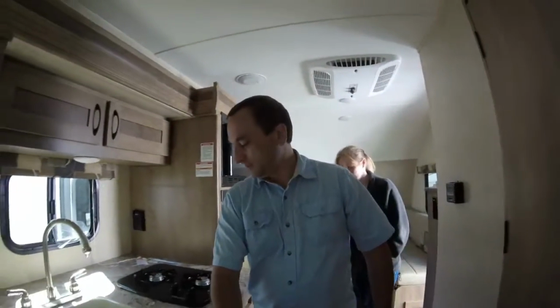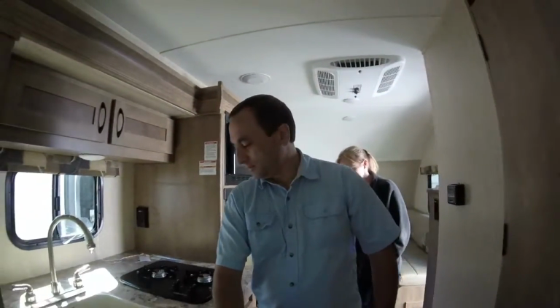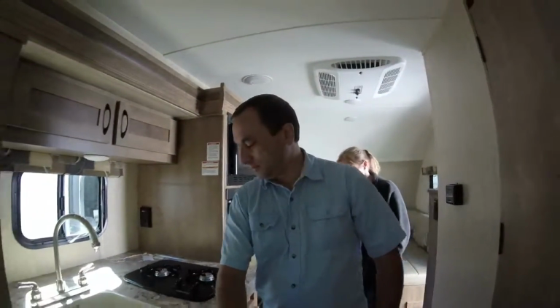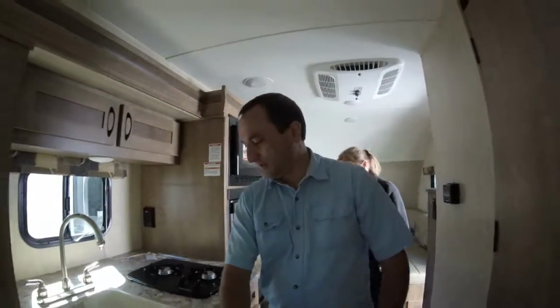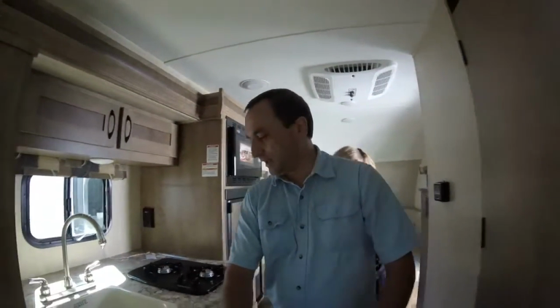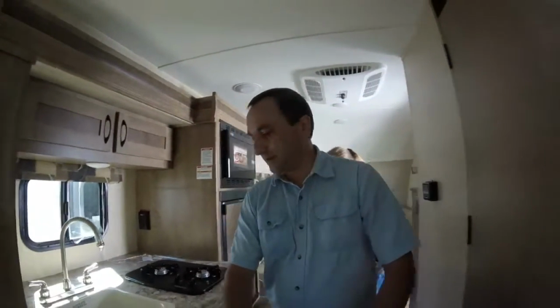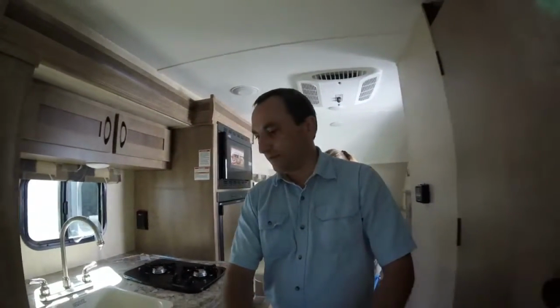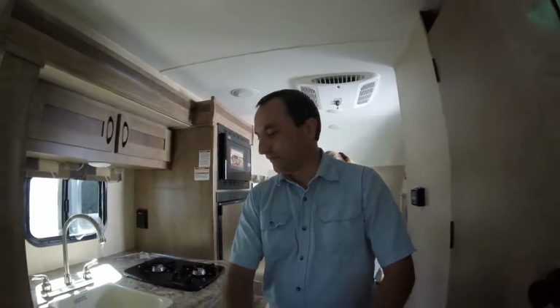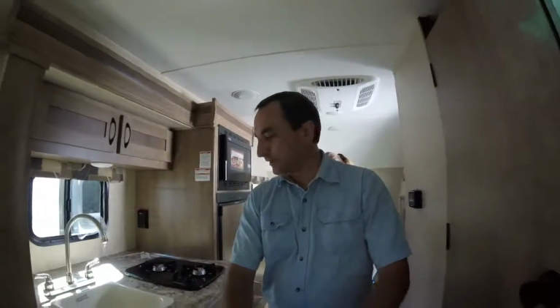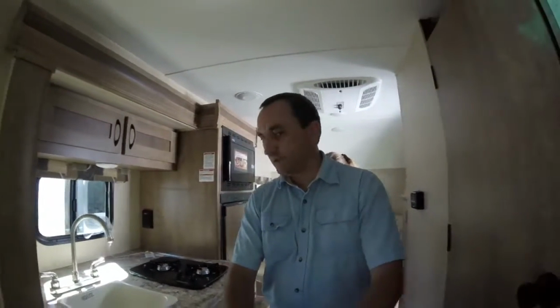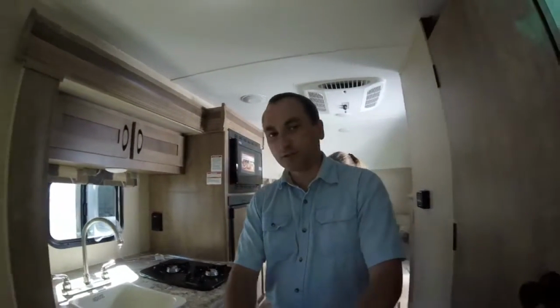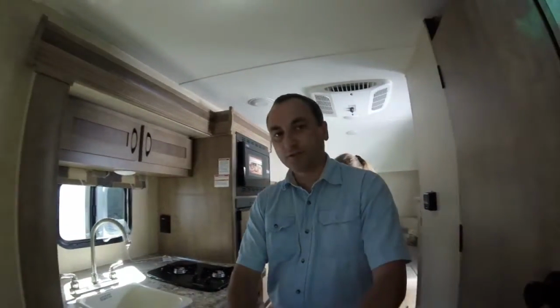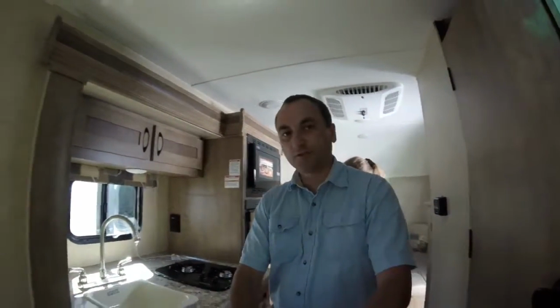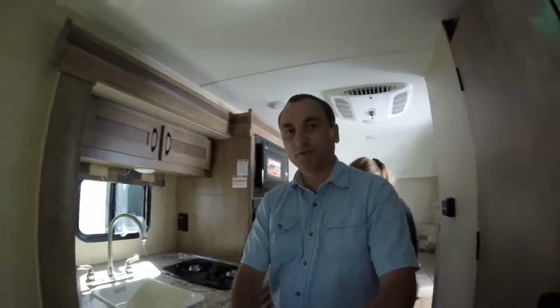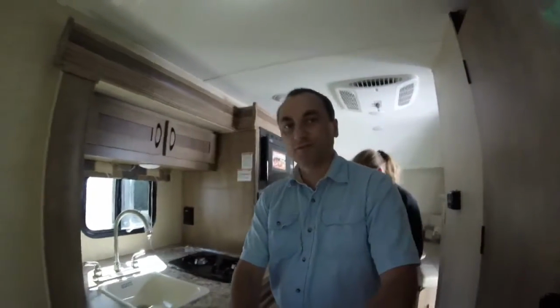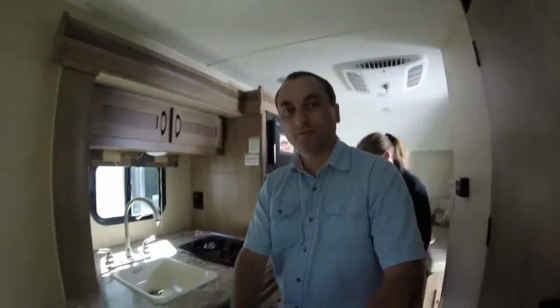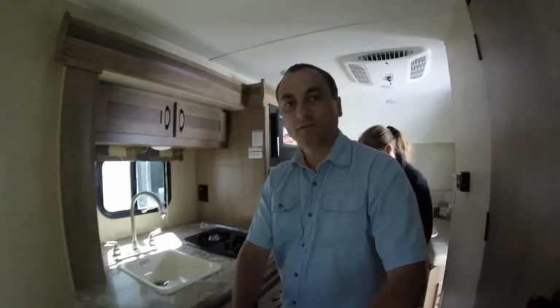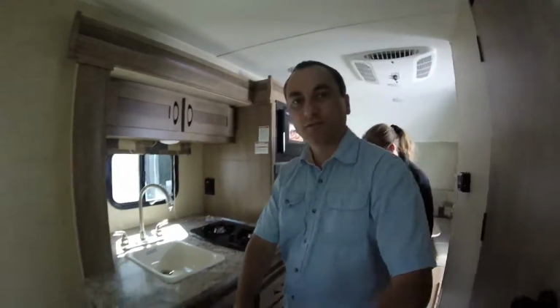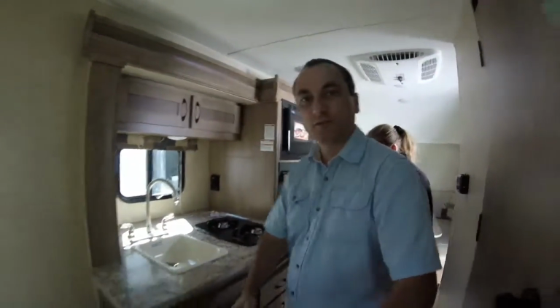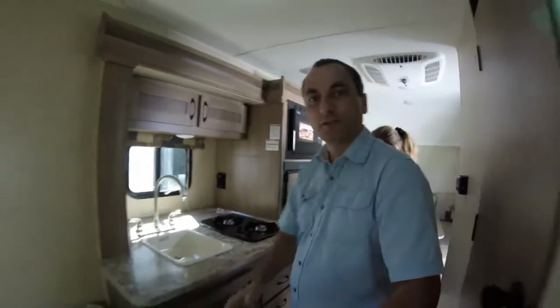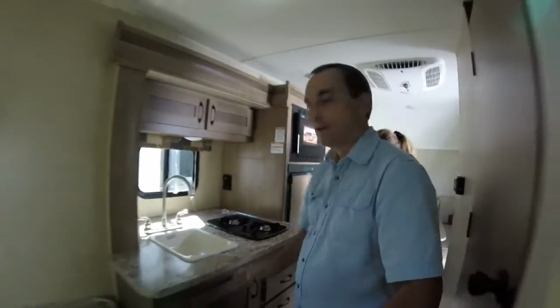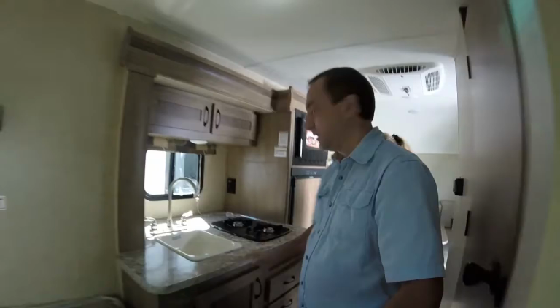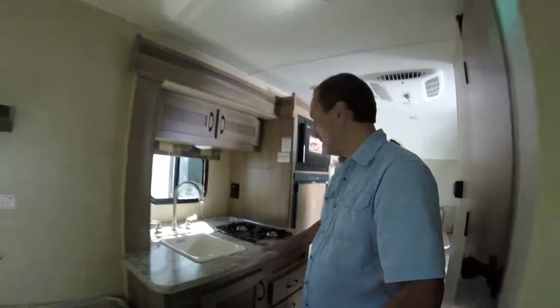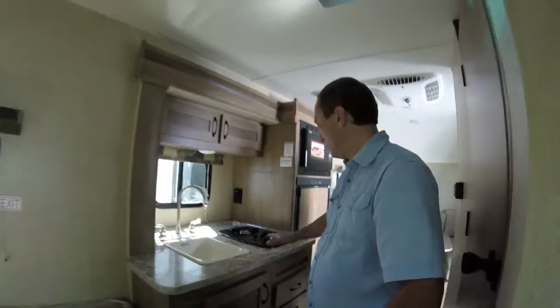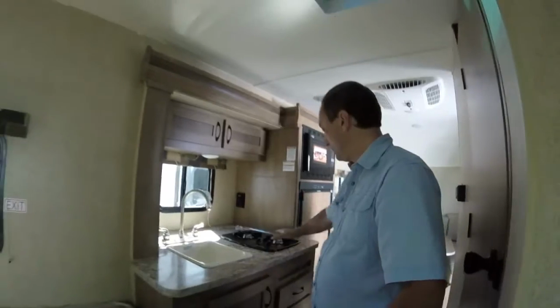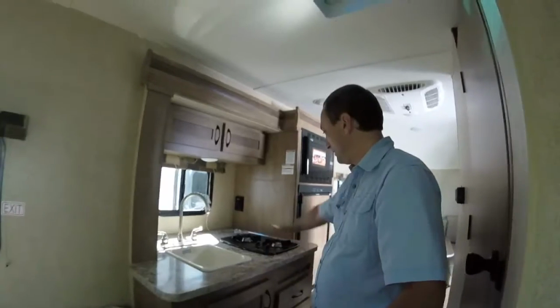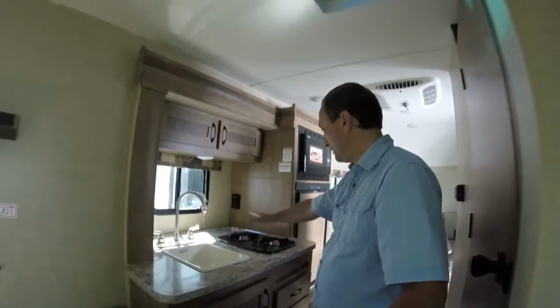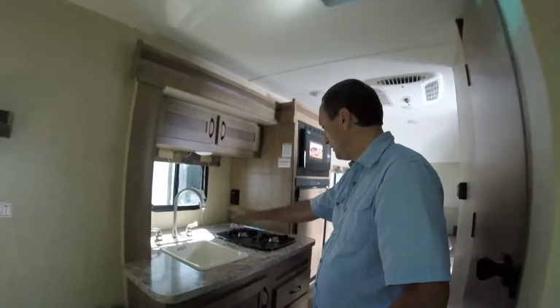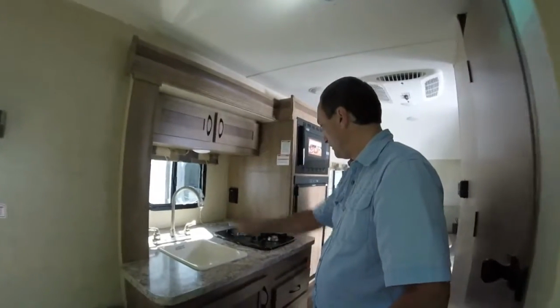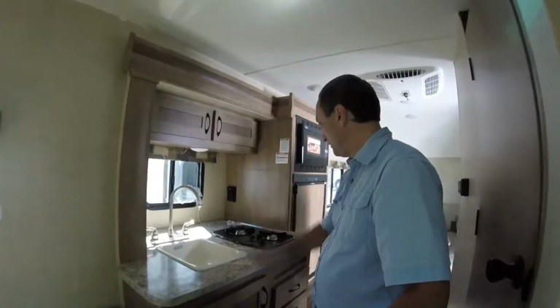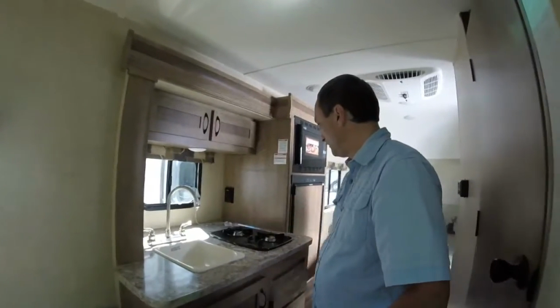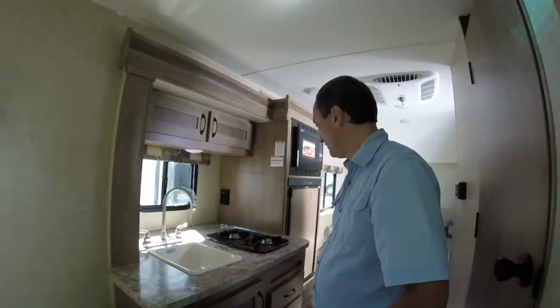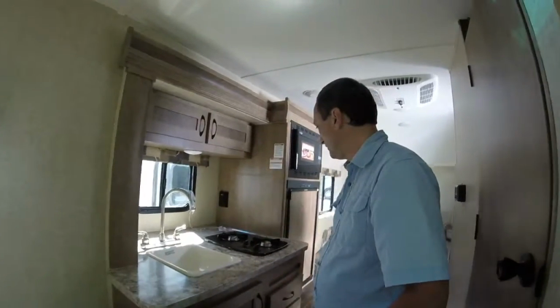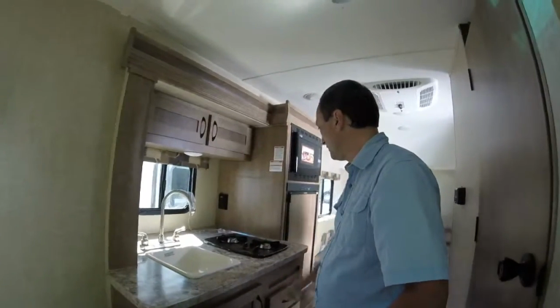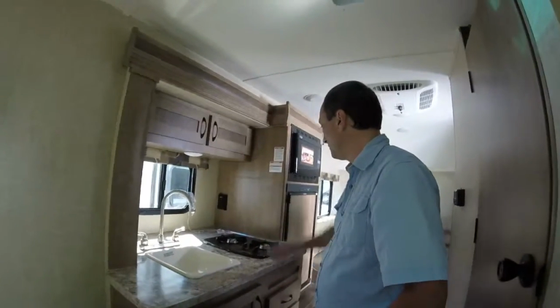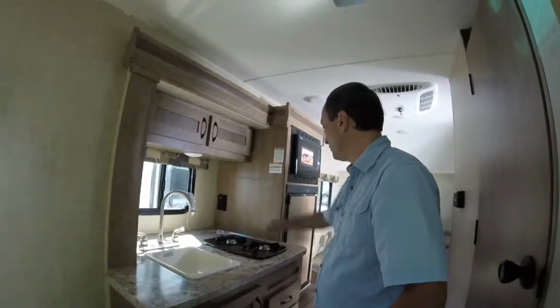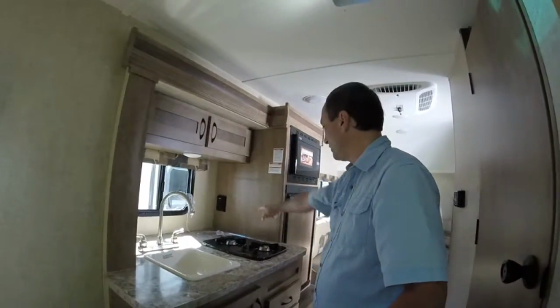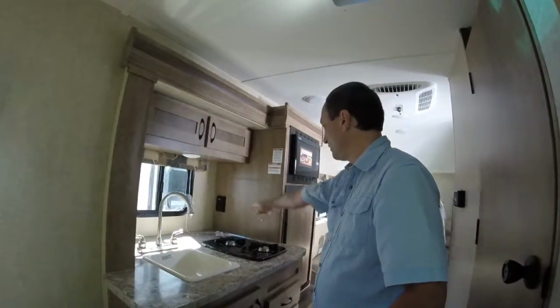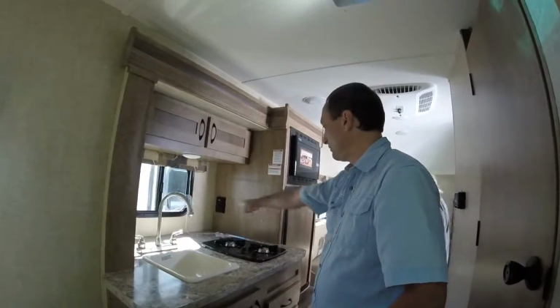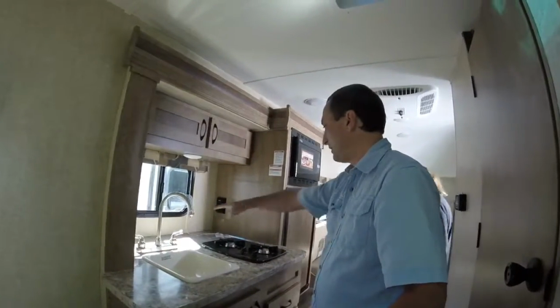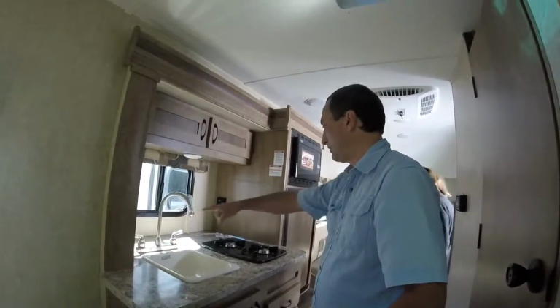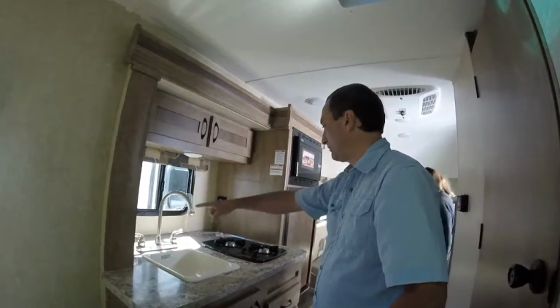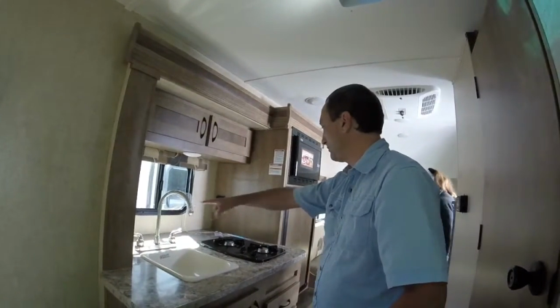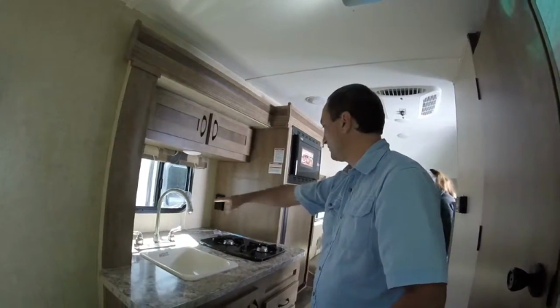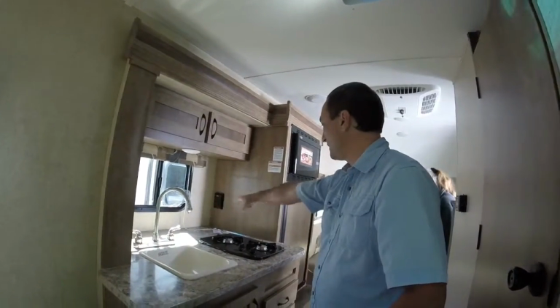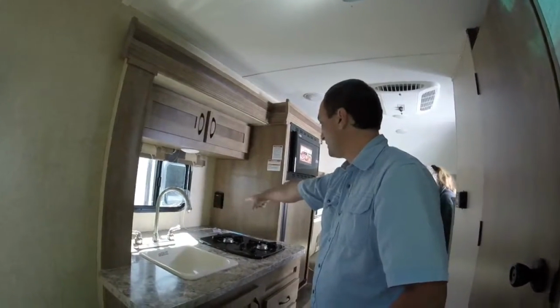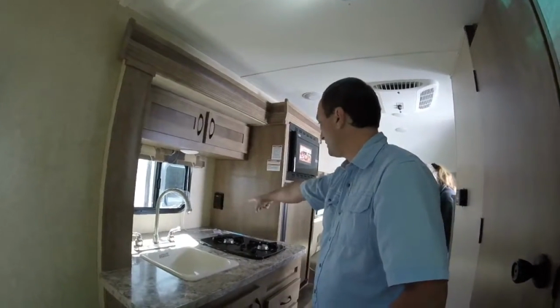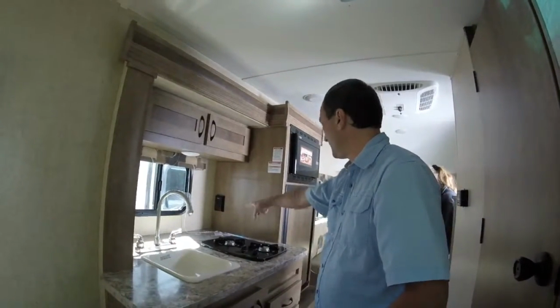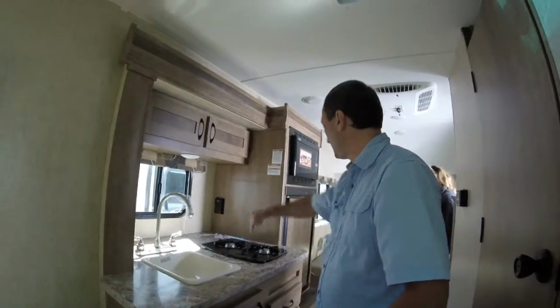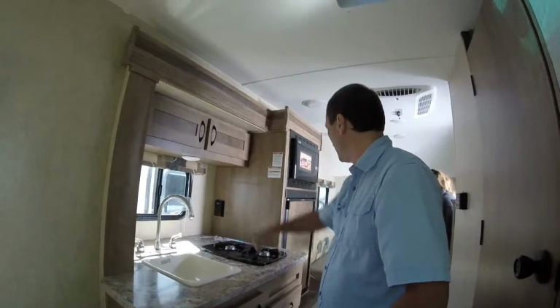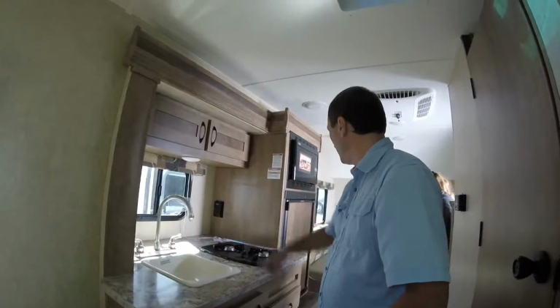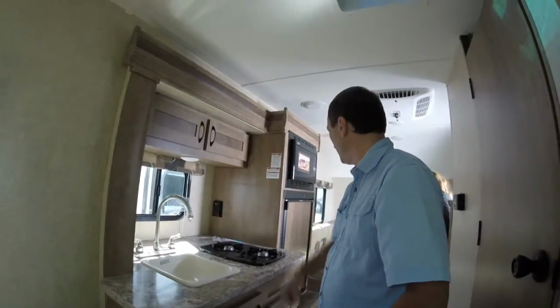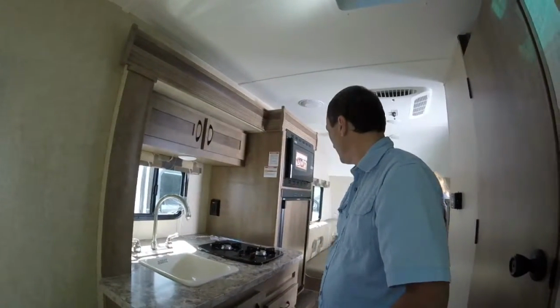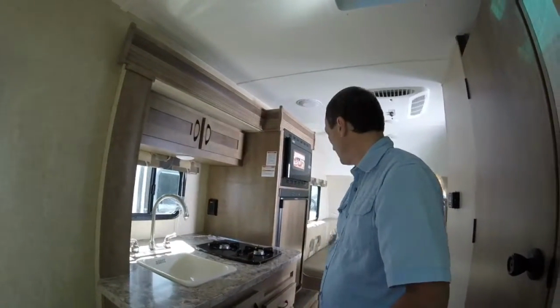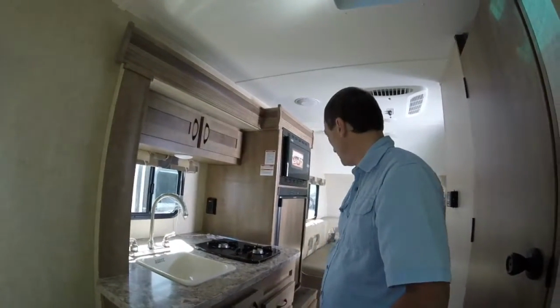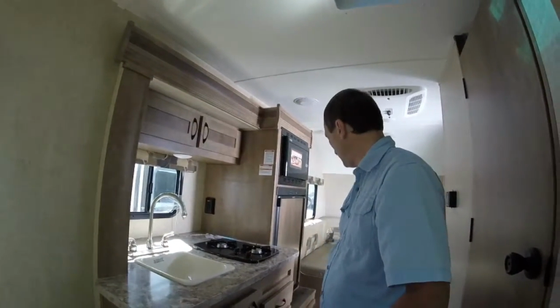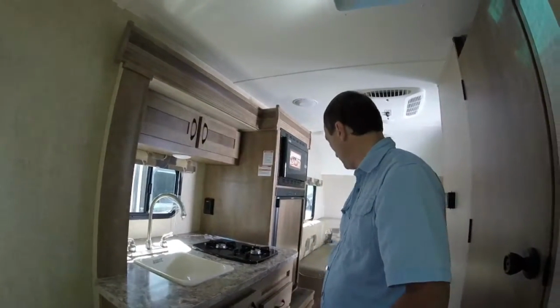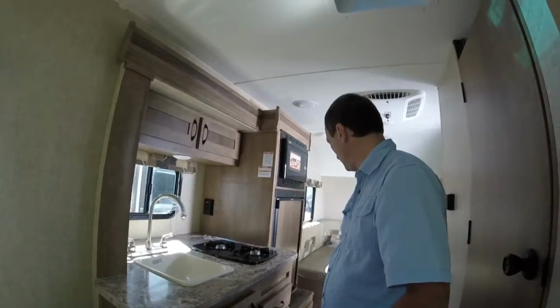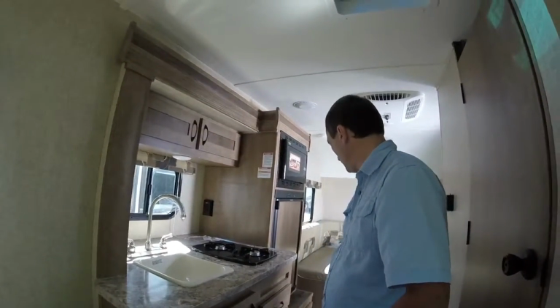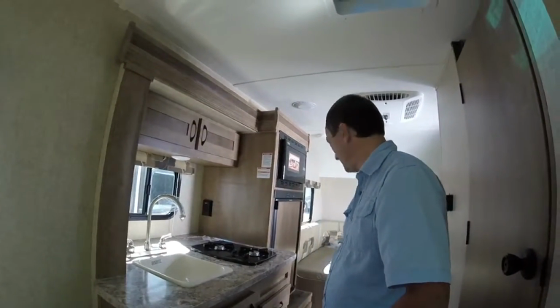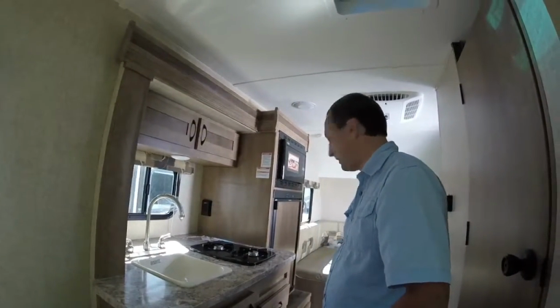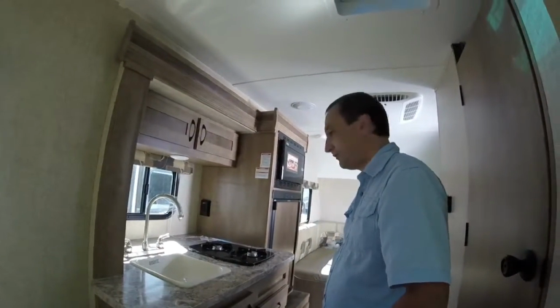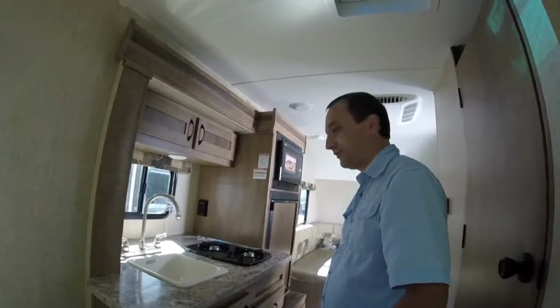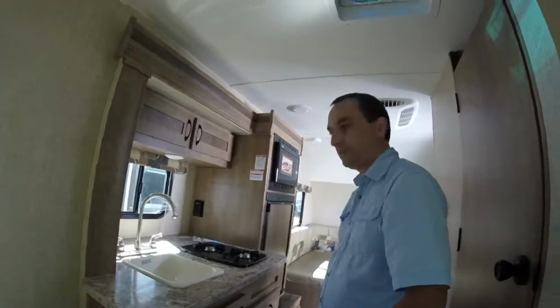We have a kitchen area here — pretty good amount of space back there for a poster or whatever.